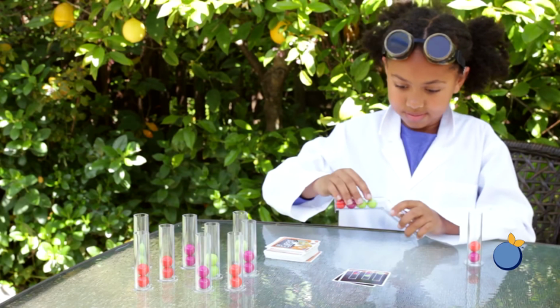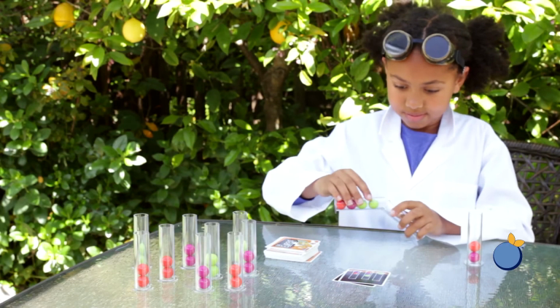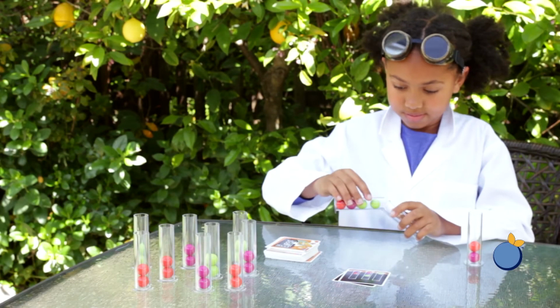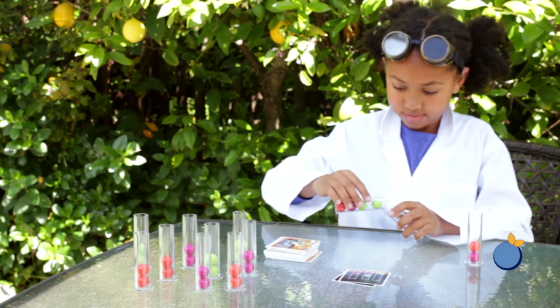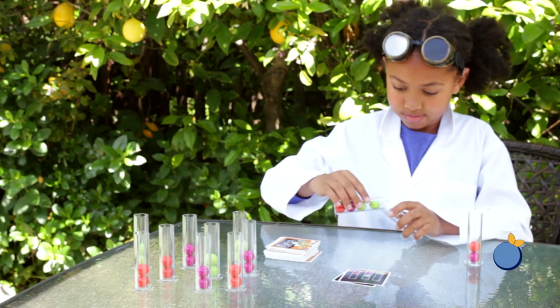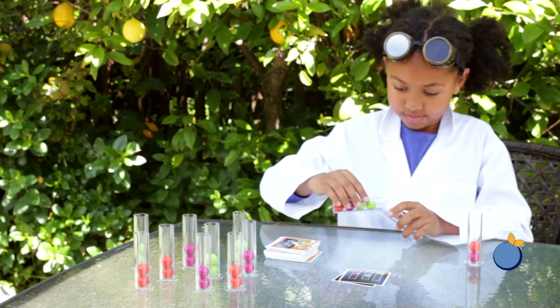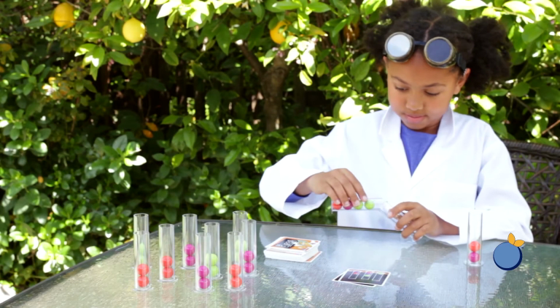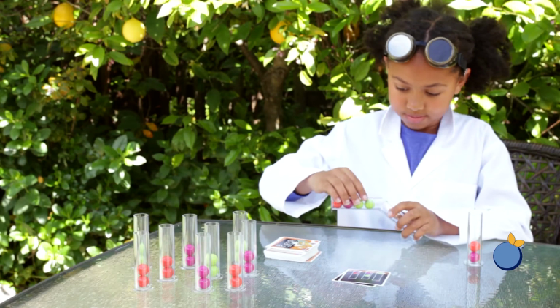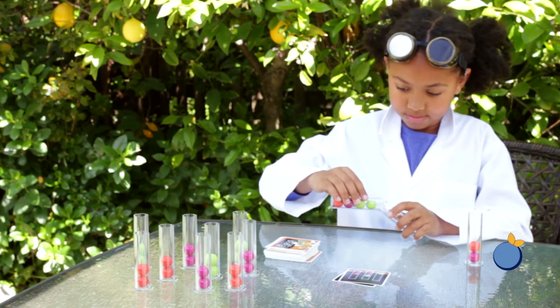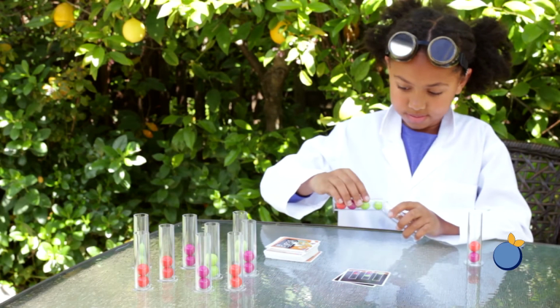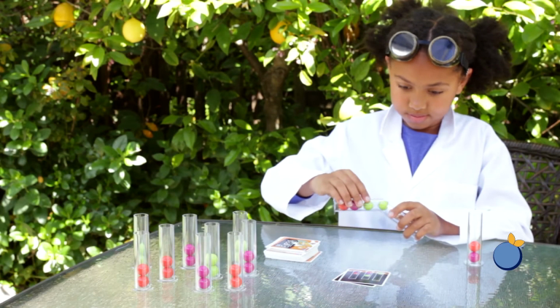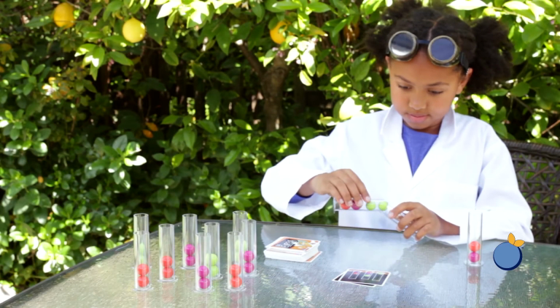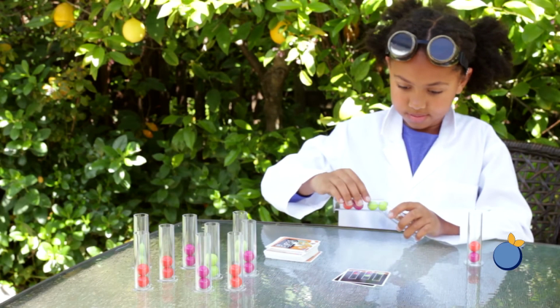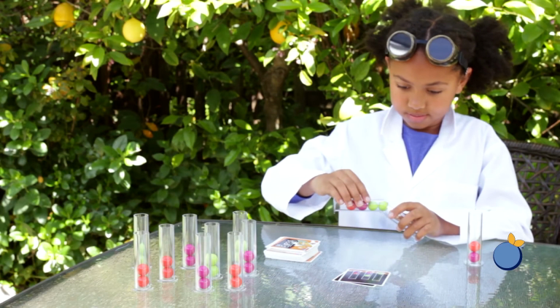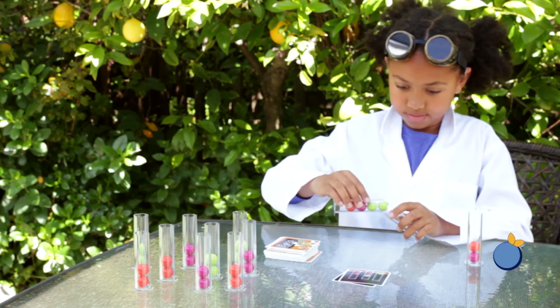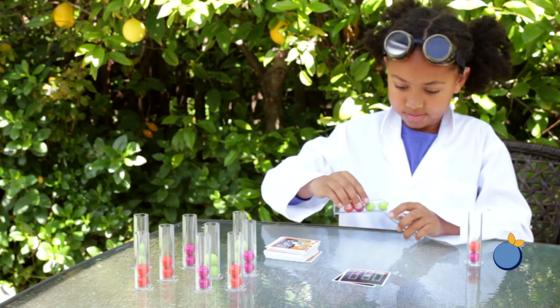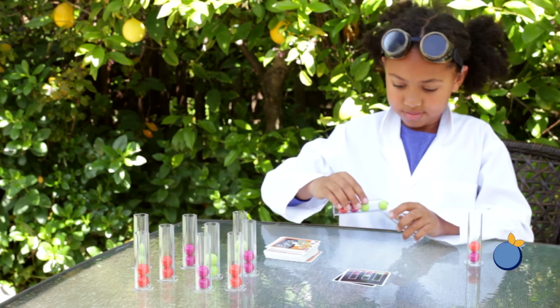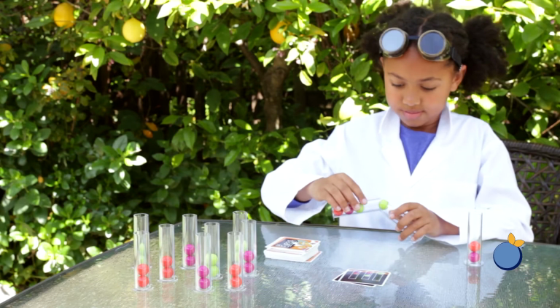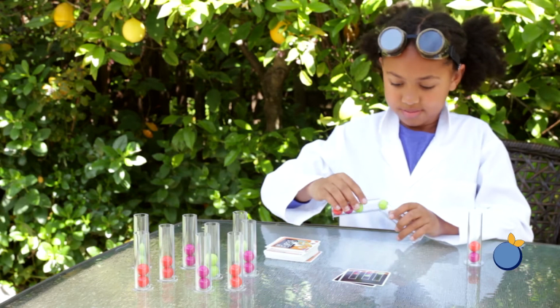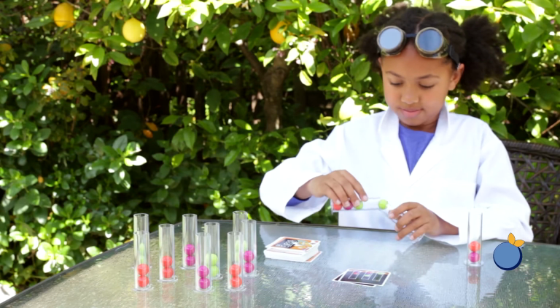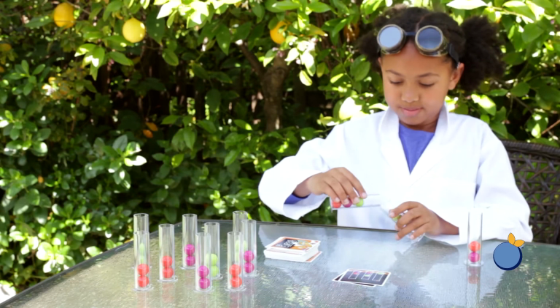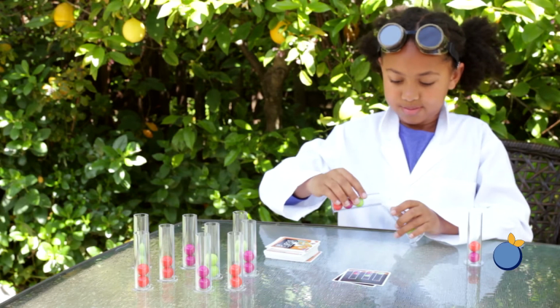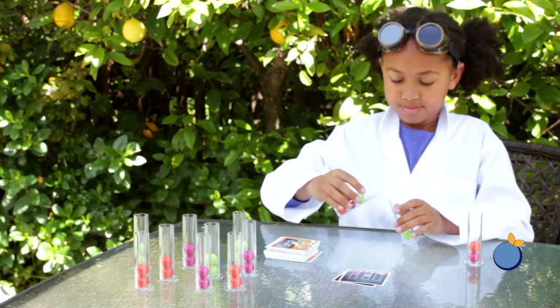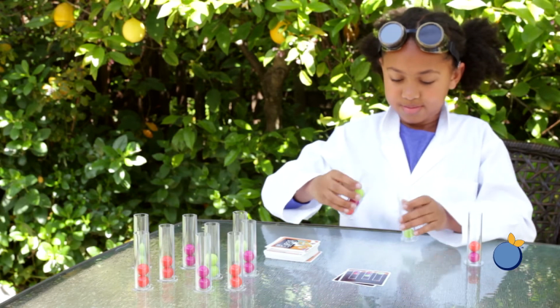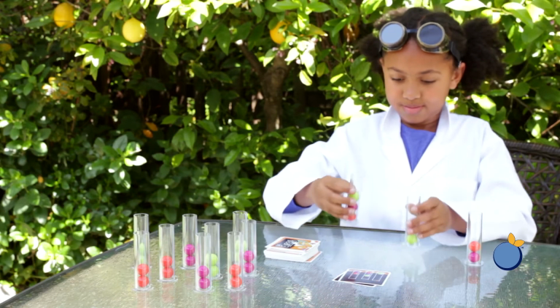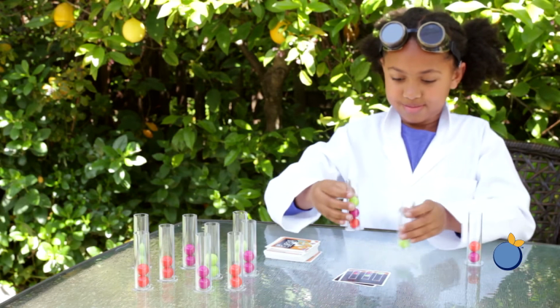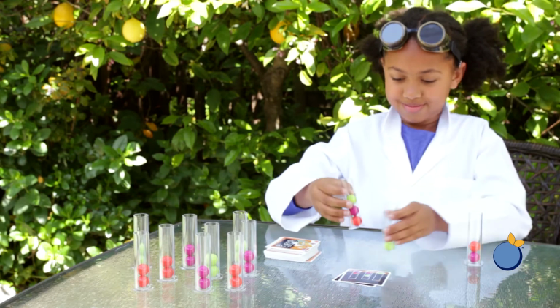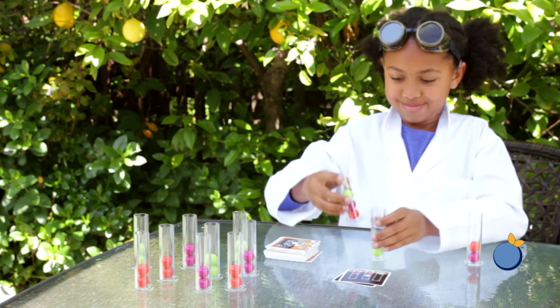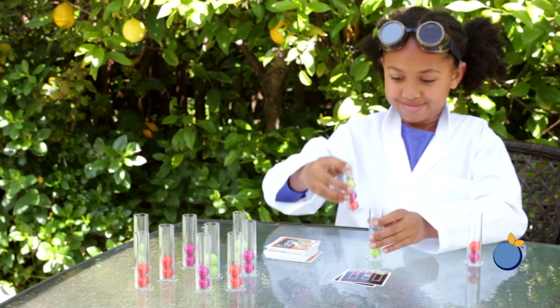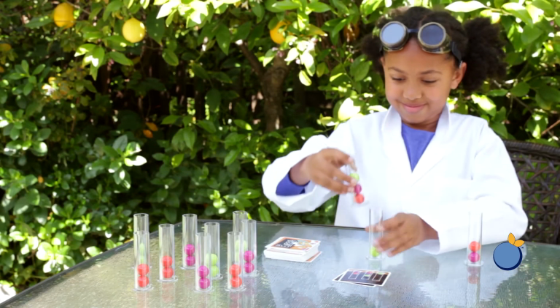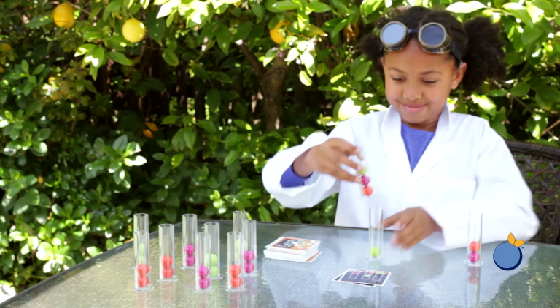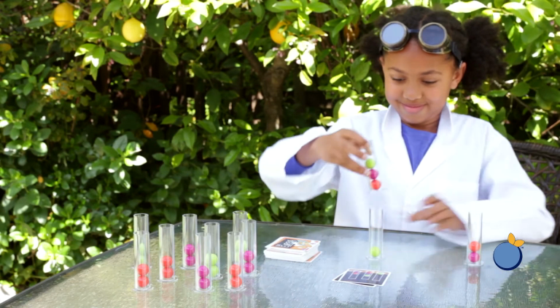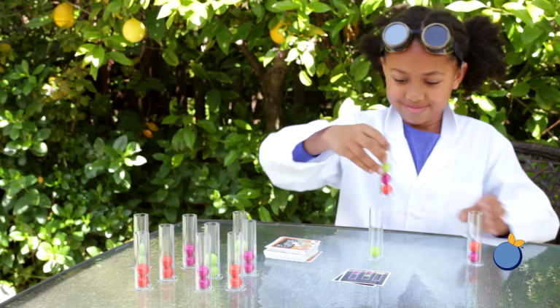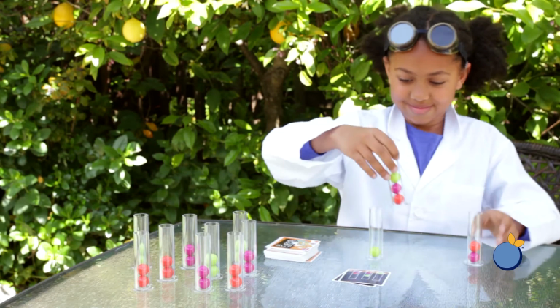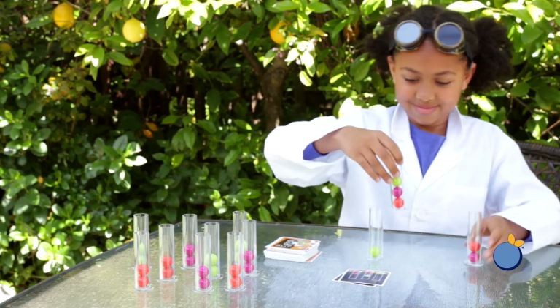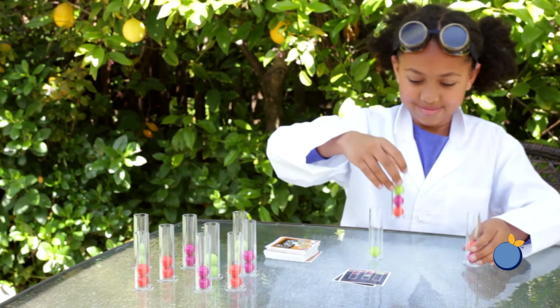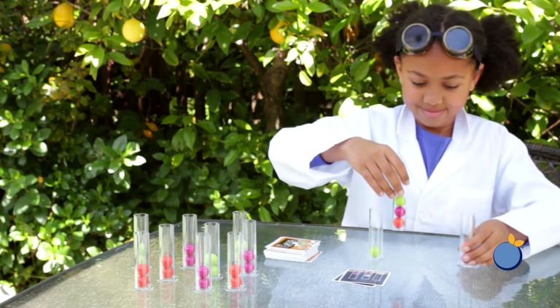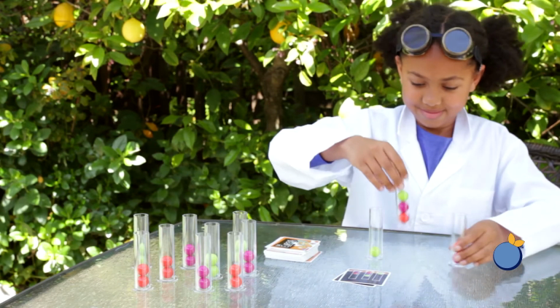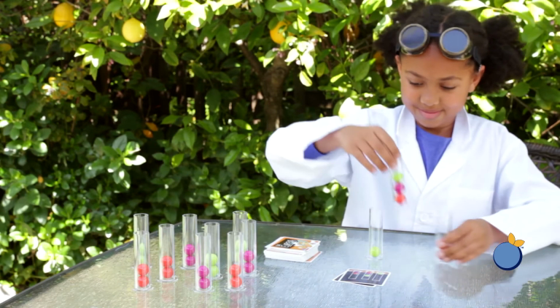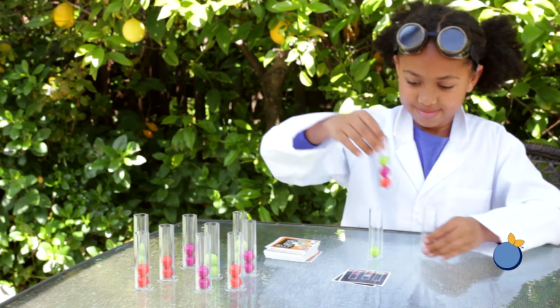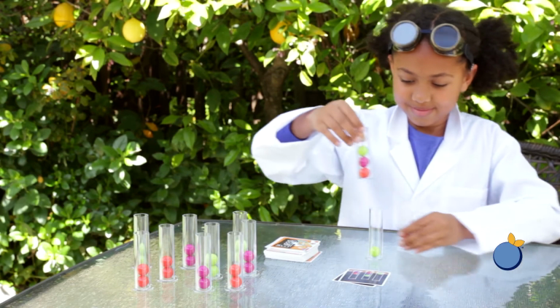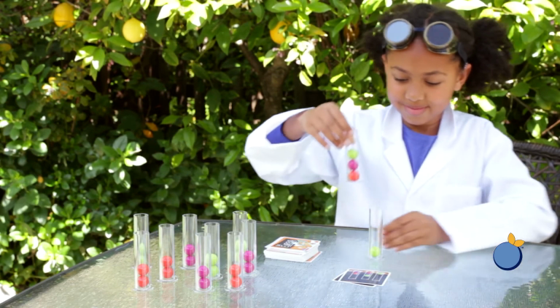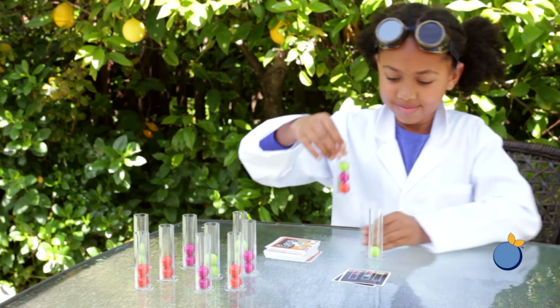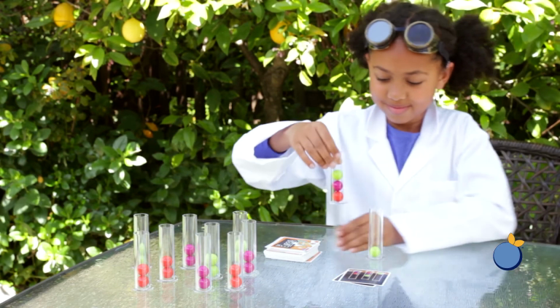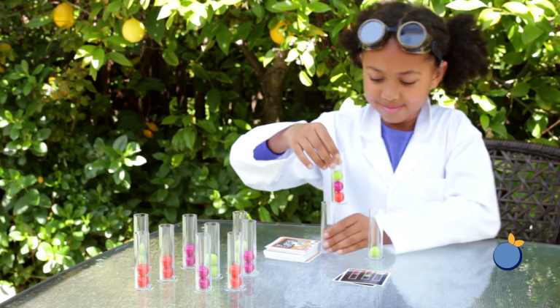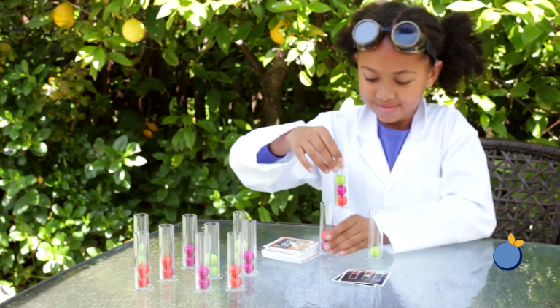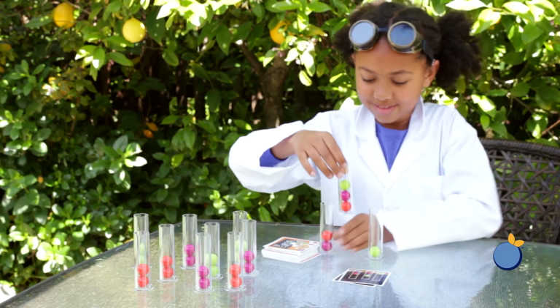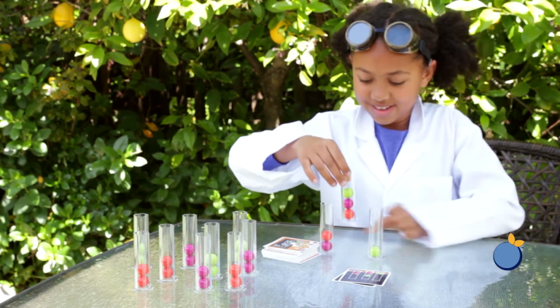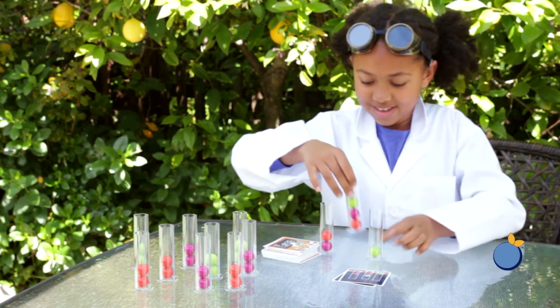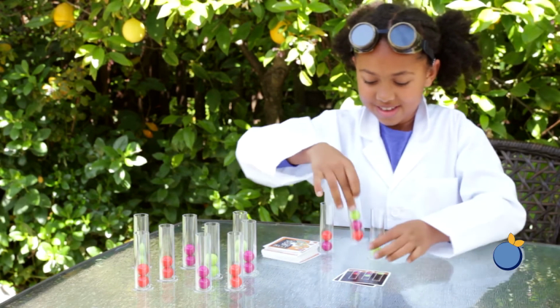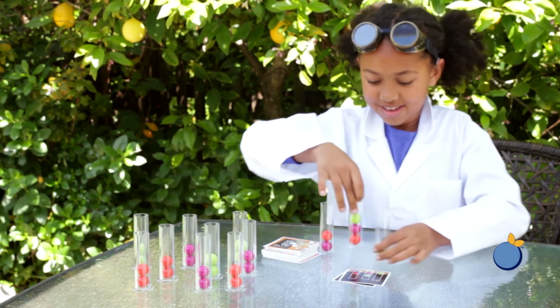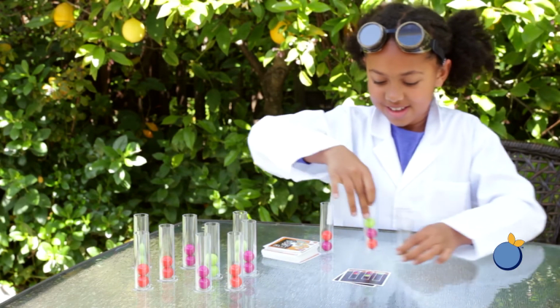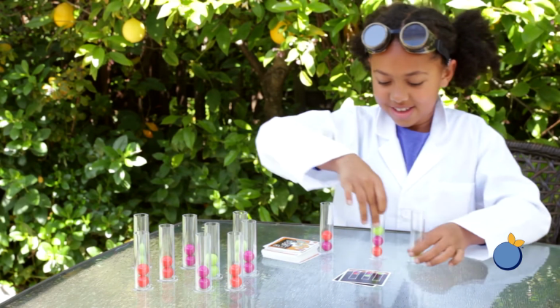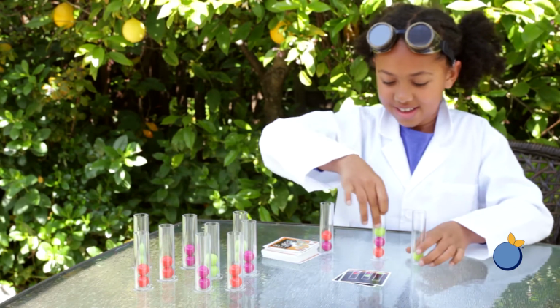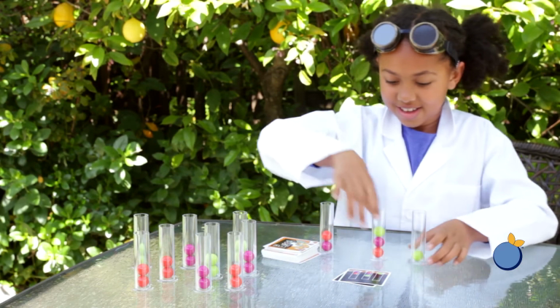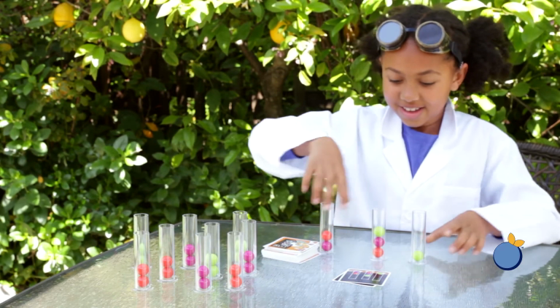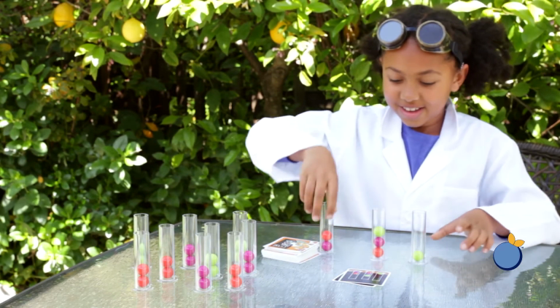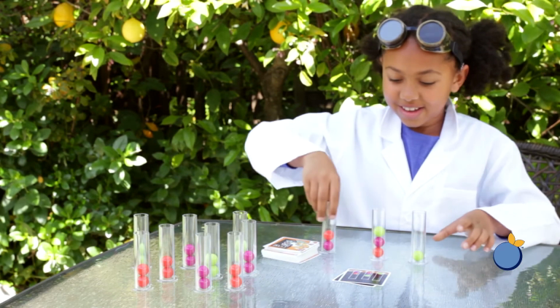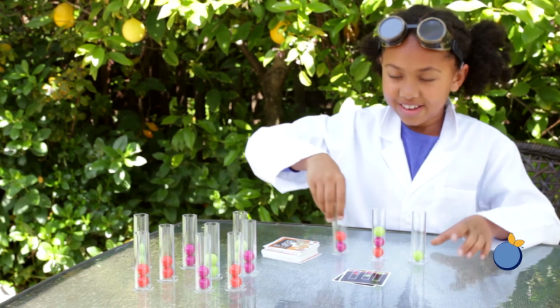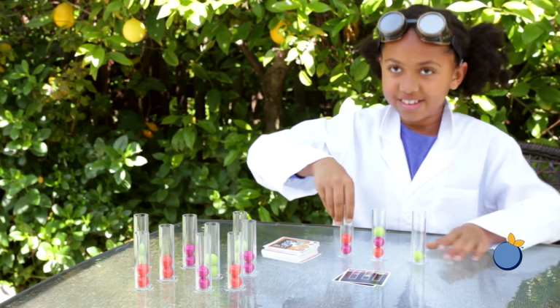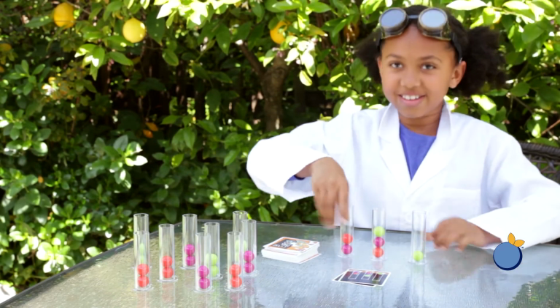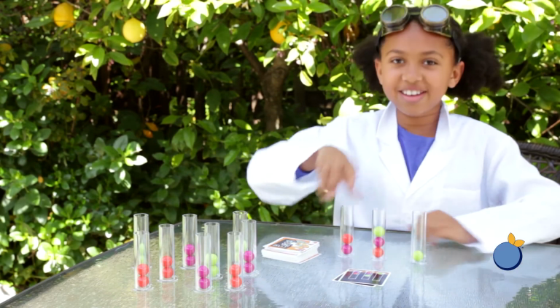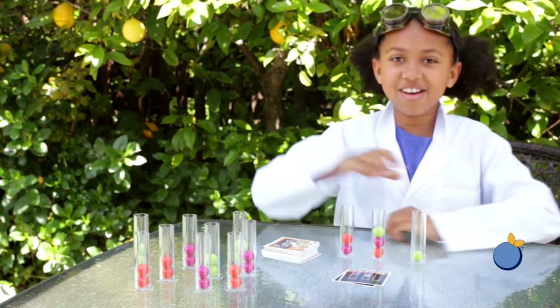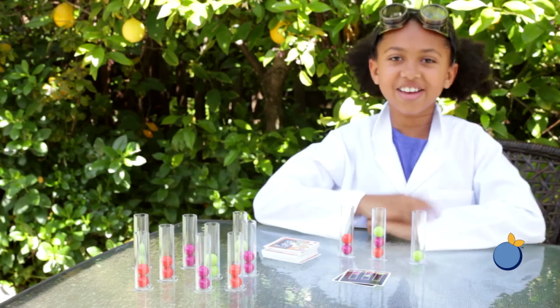The first player to do this will place their test tubes down on the table in the order shown and call out Eureka.